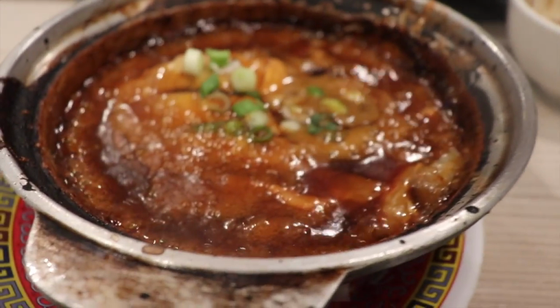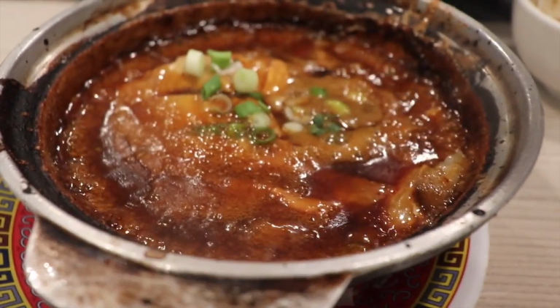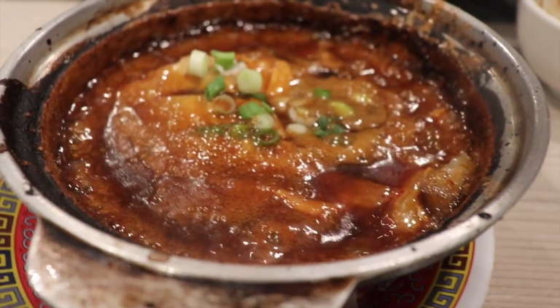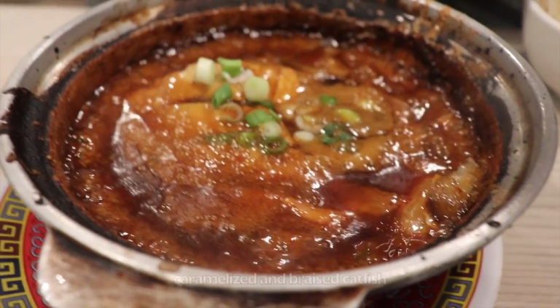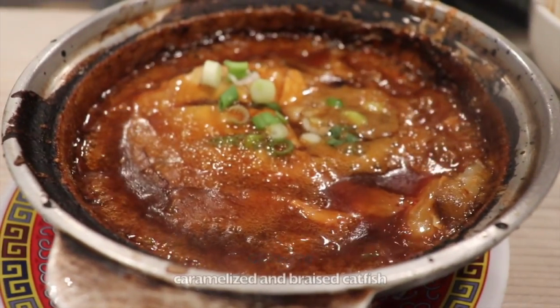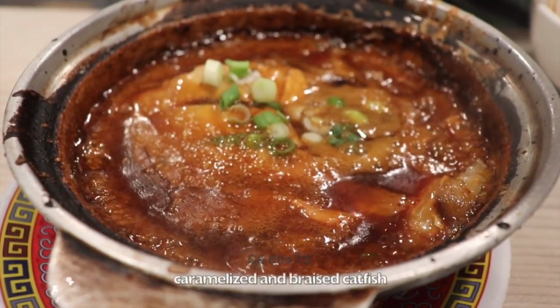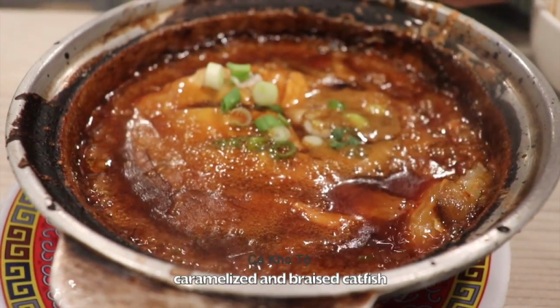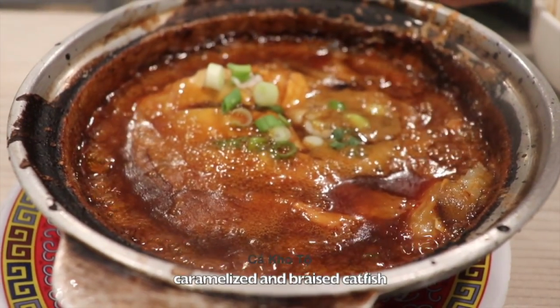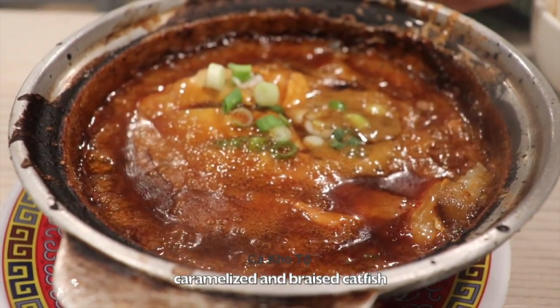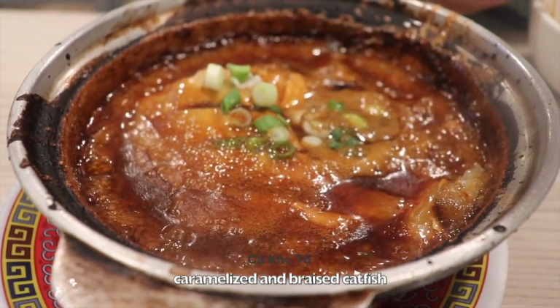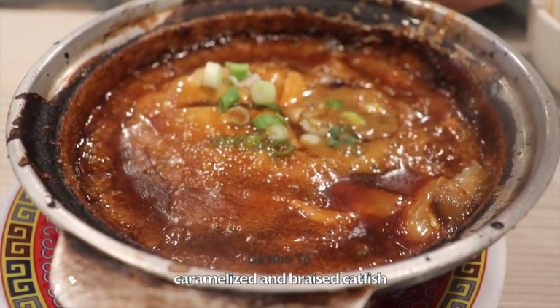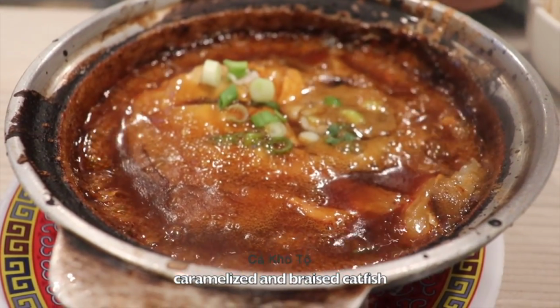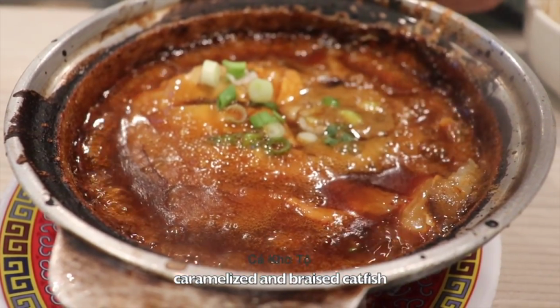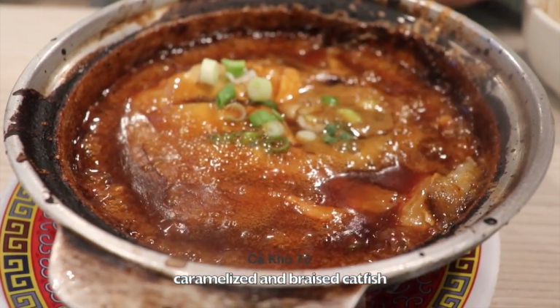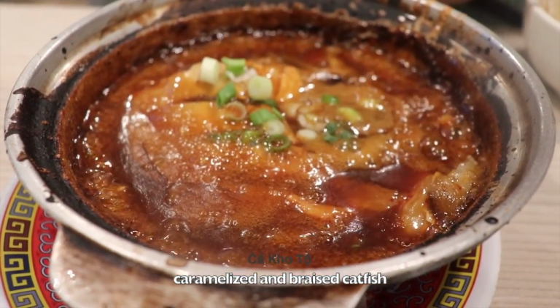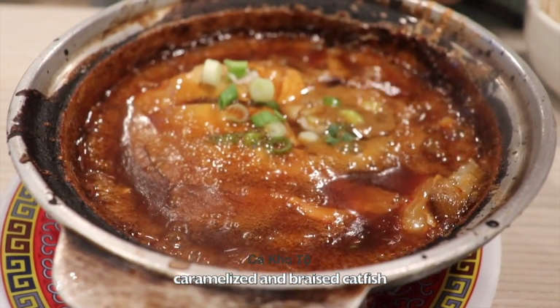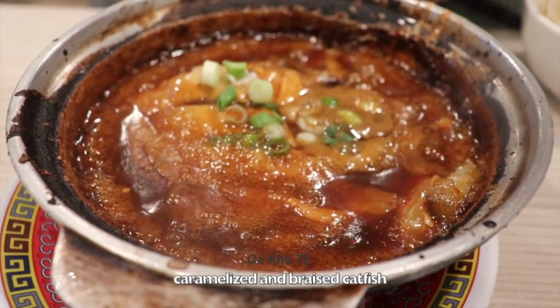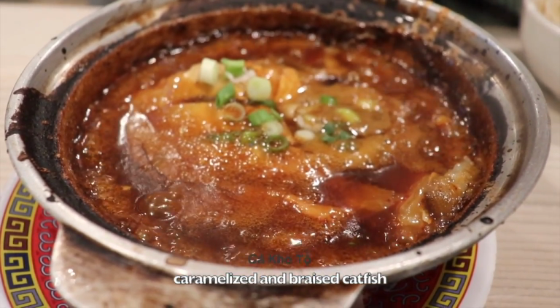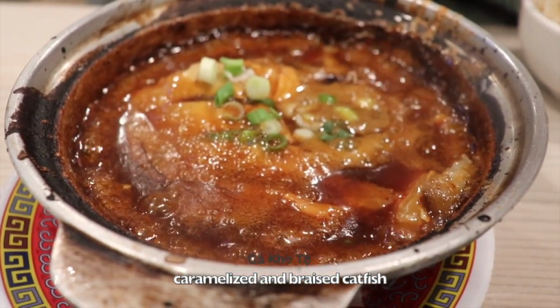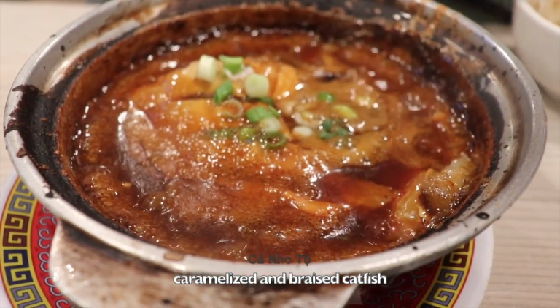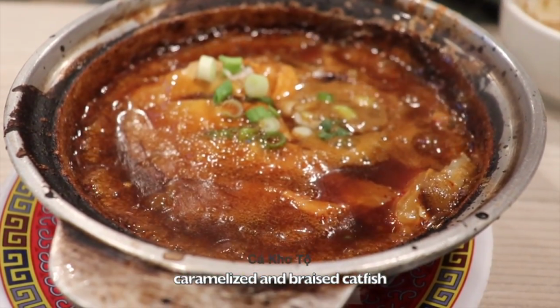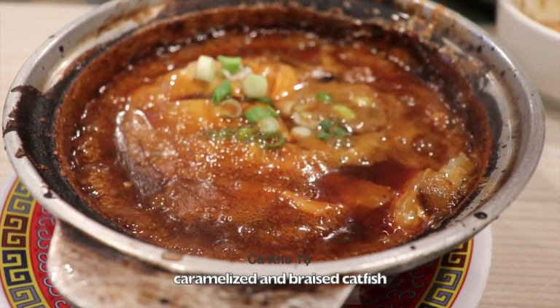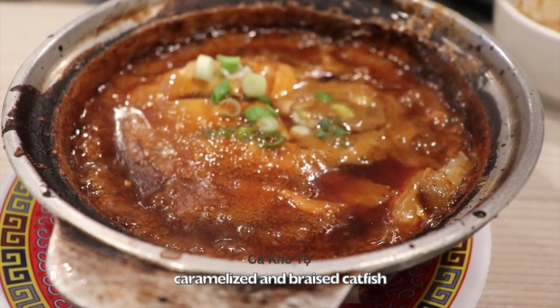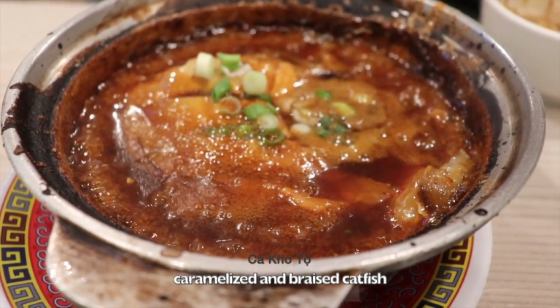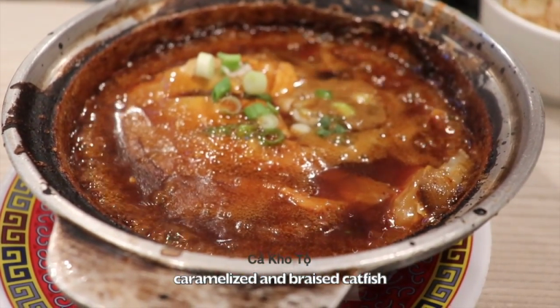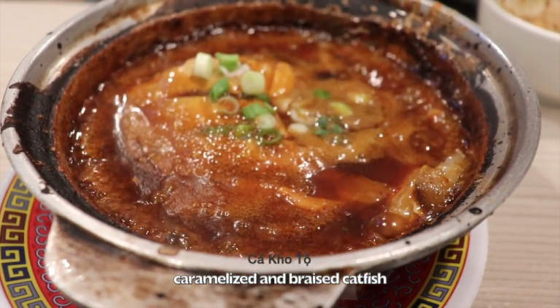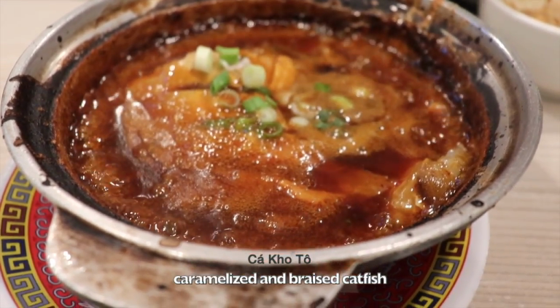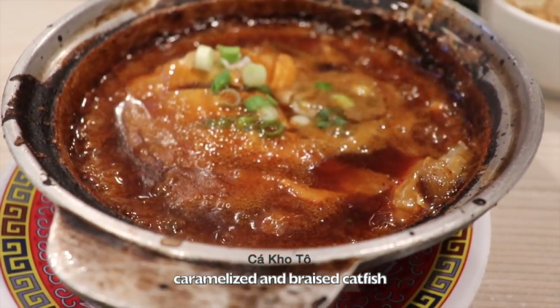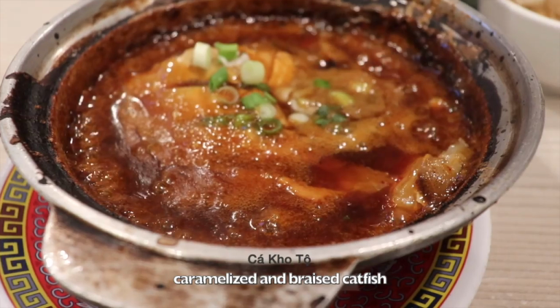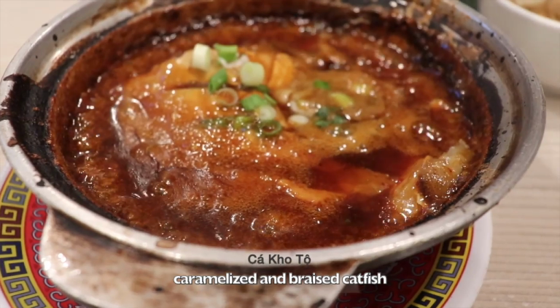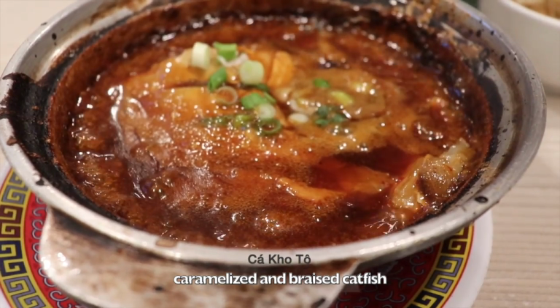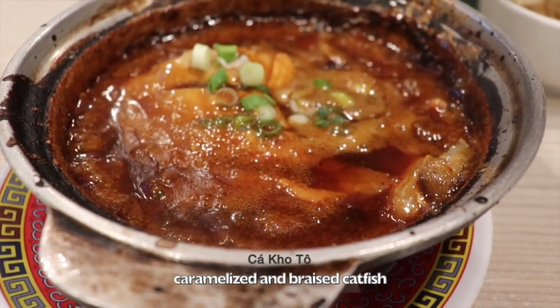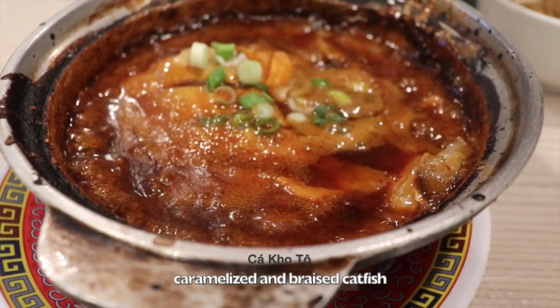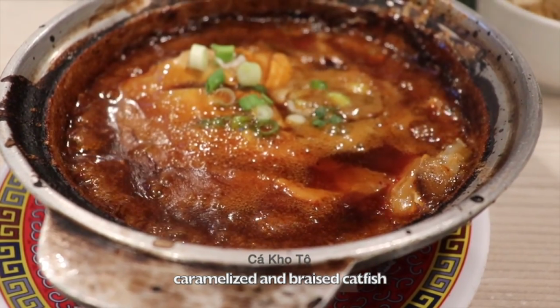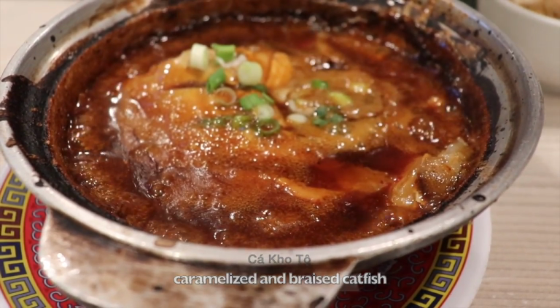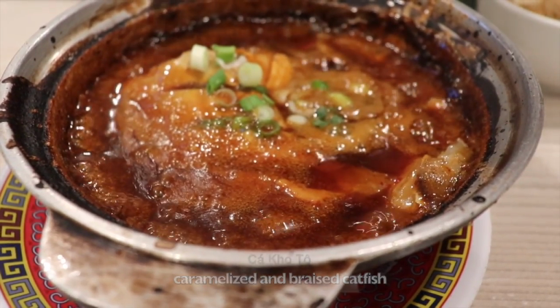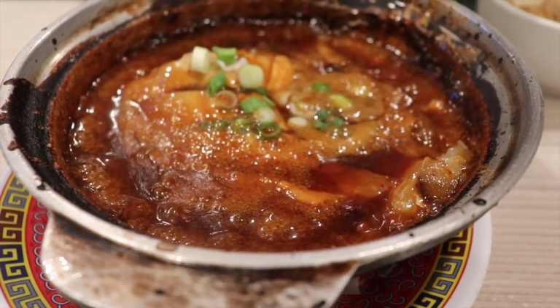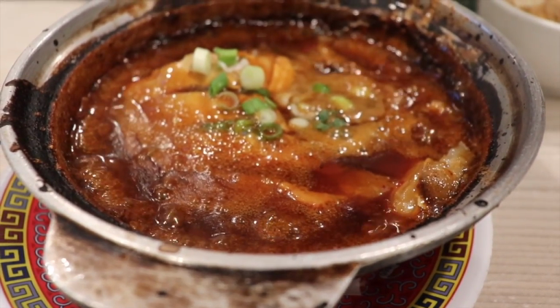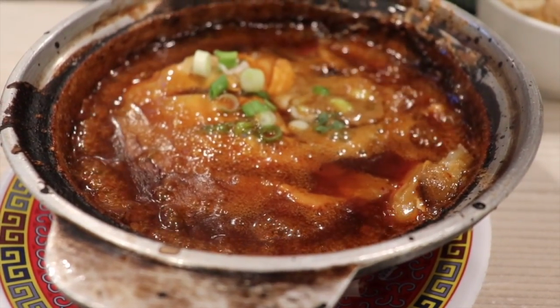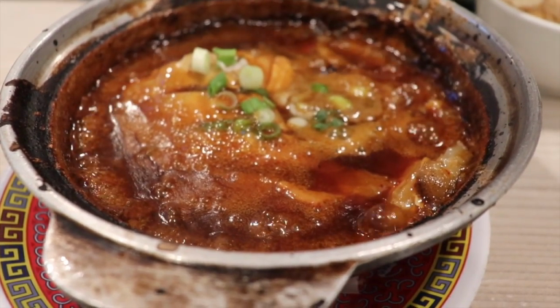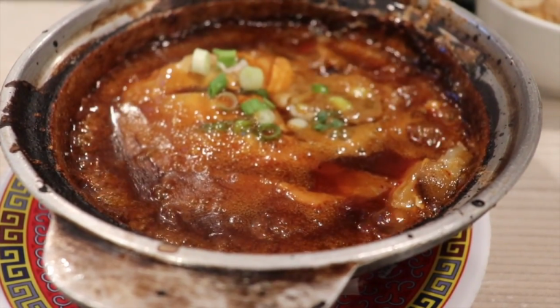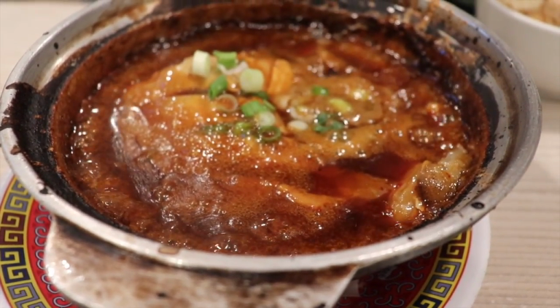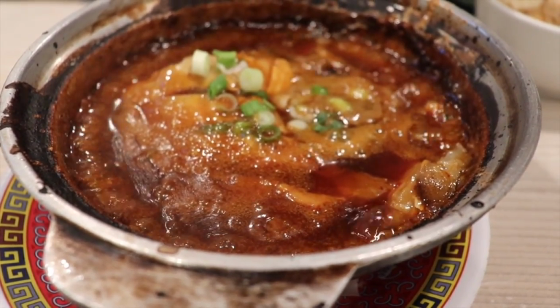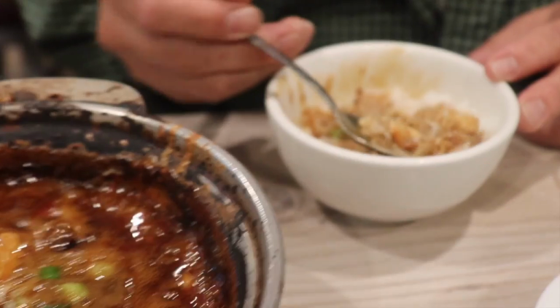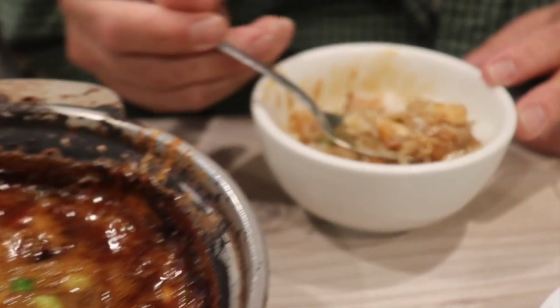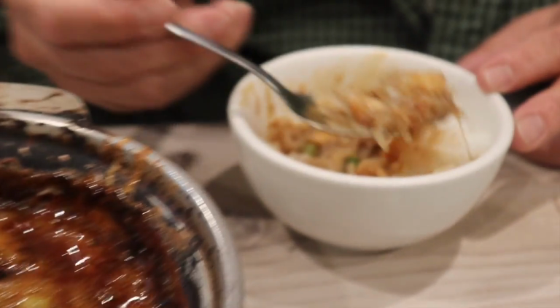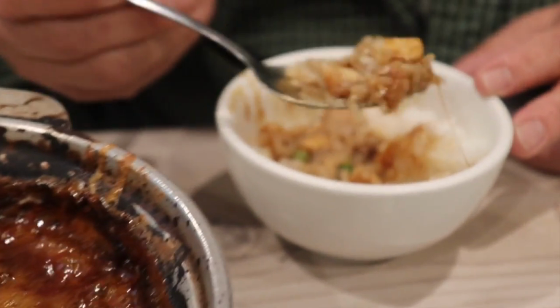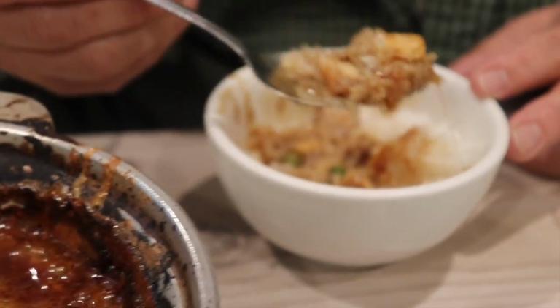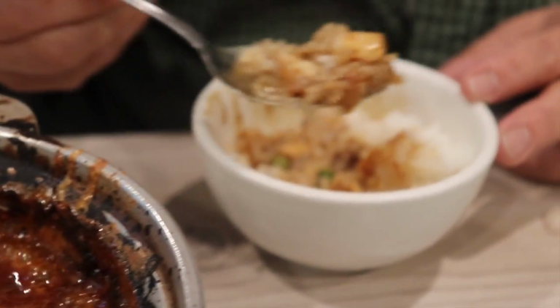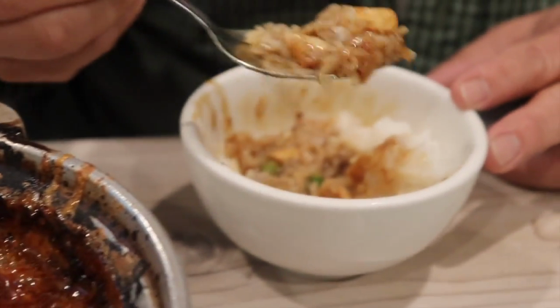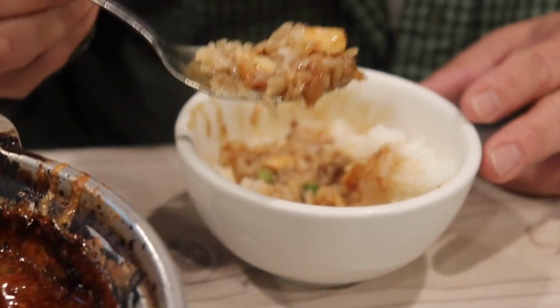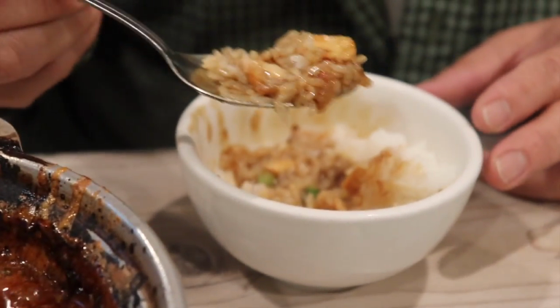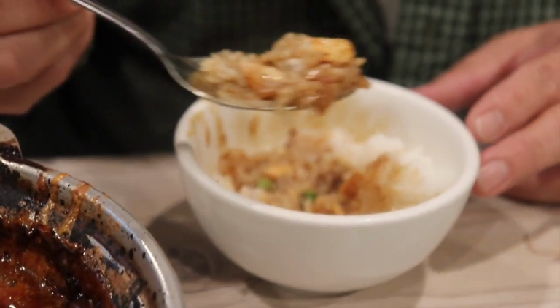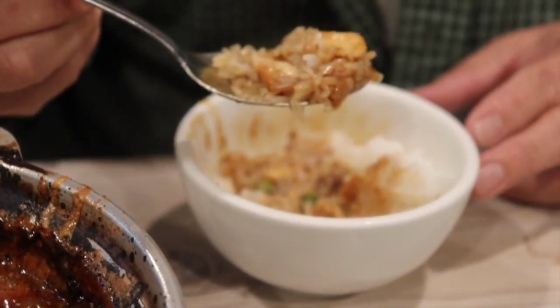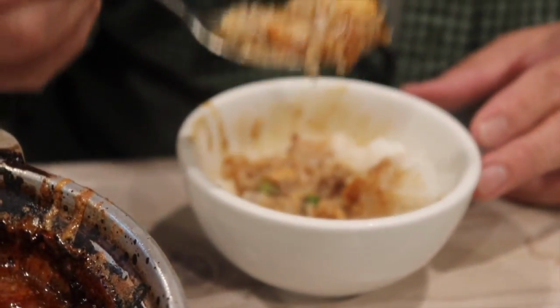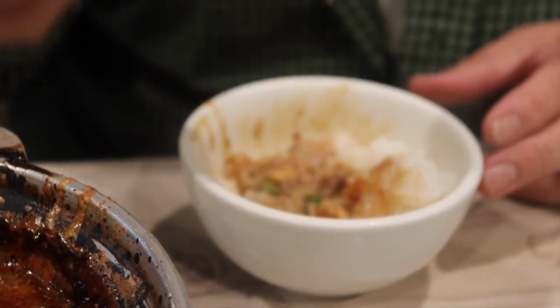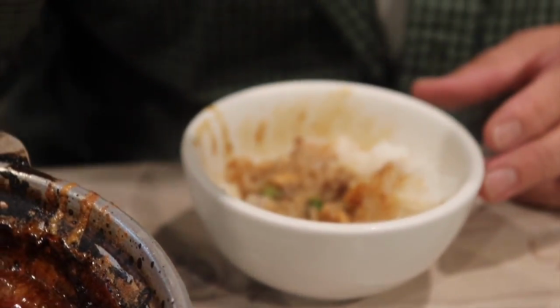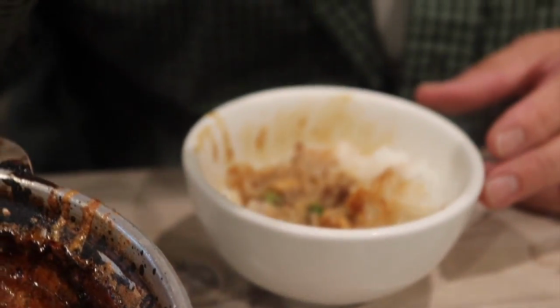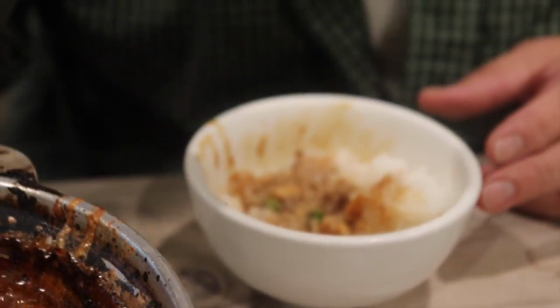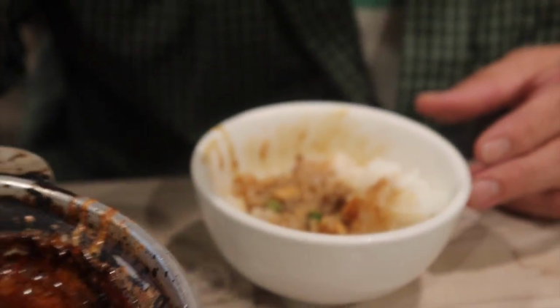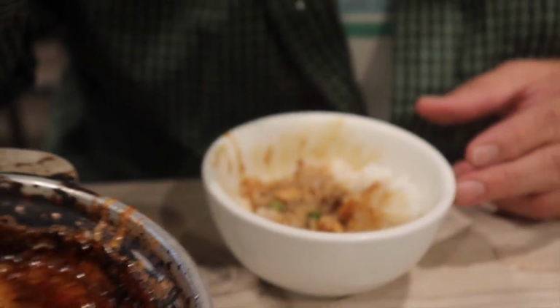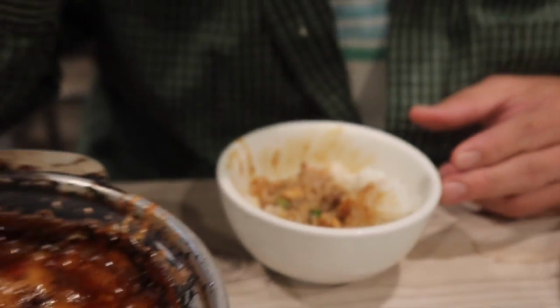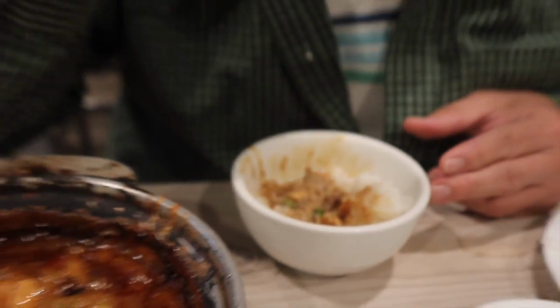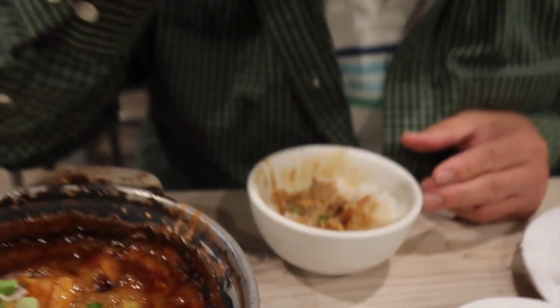As you guys can see here, bubbling hot, steaming hot straight from the oven. There's that — oh yeah.